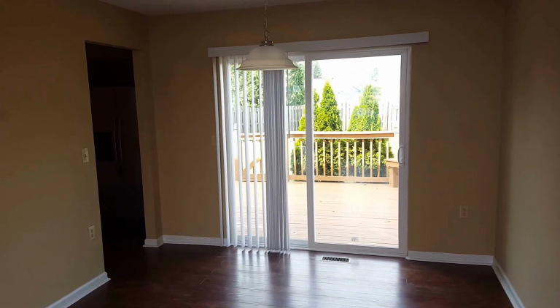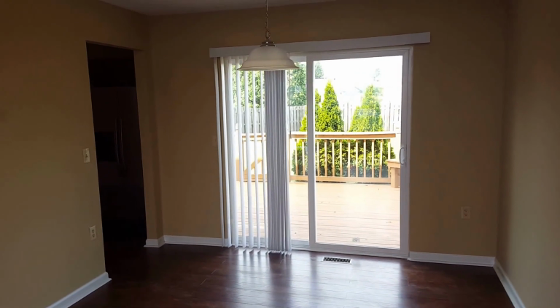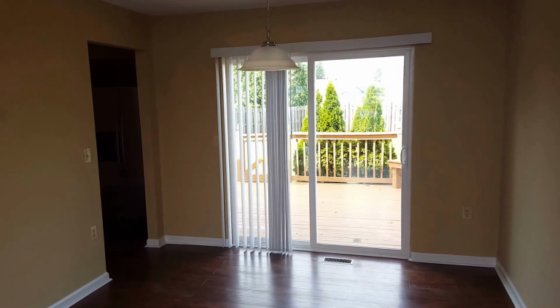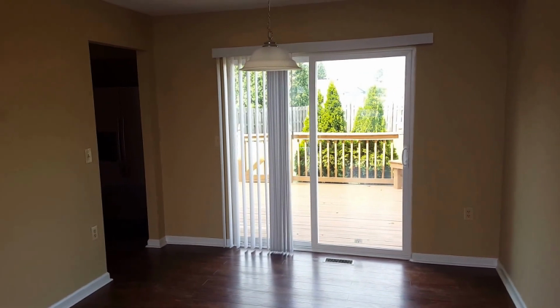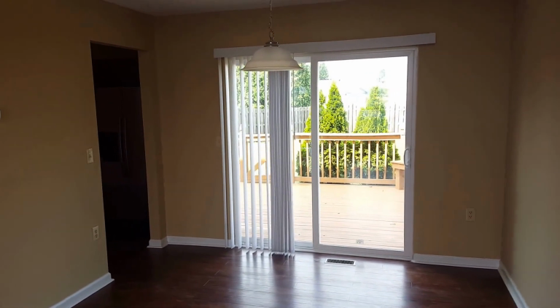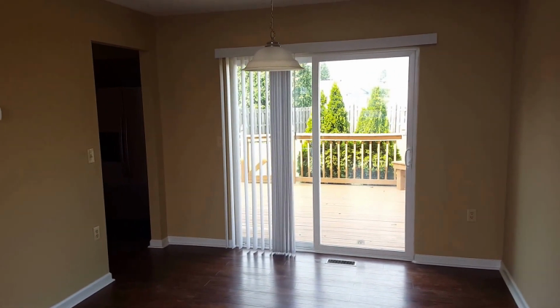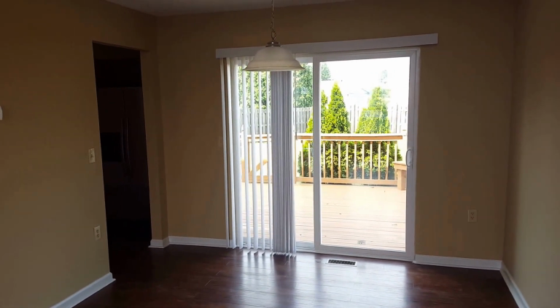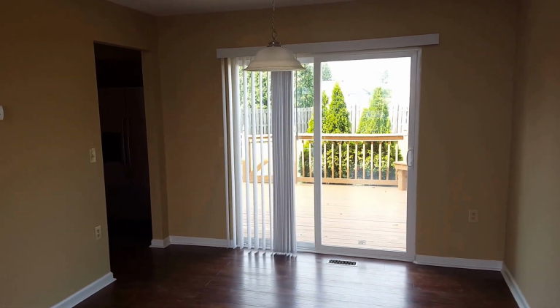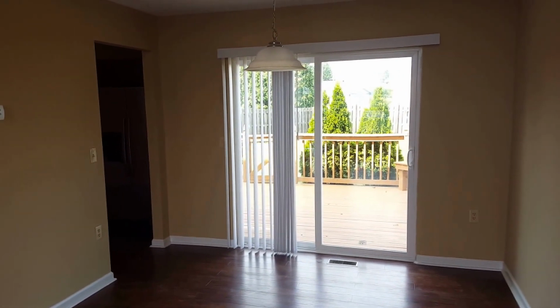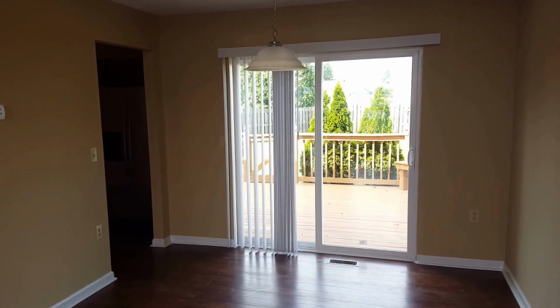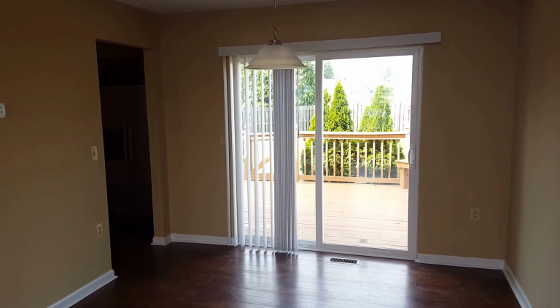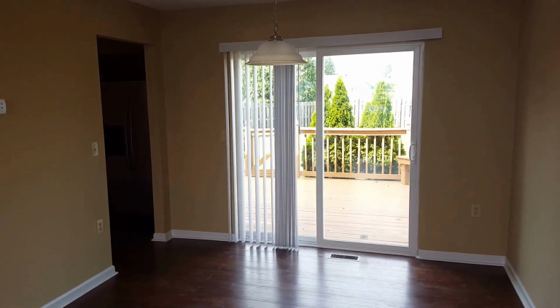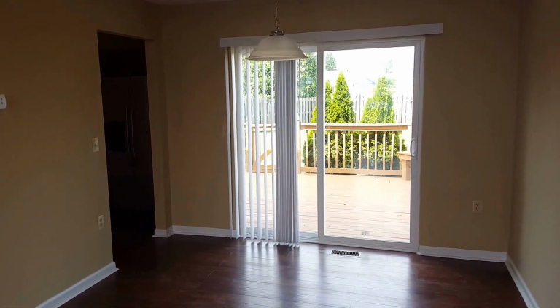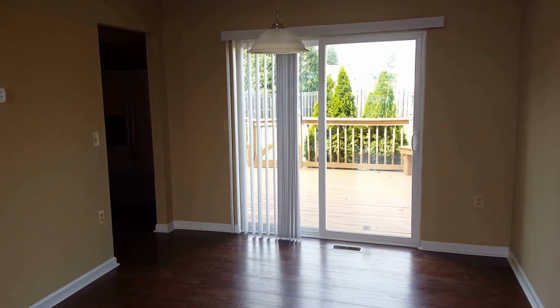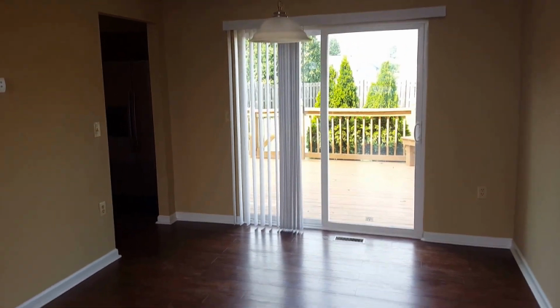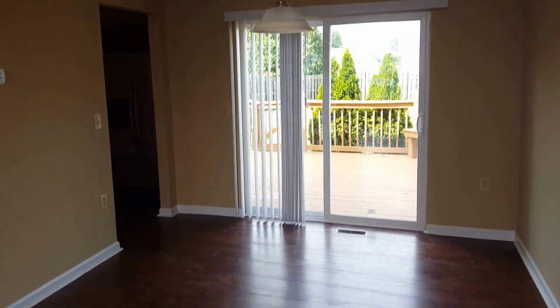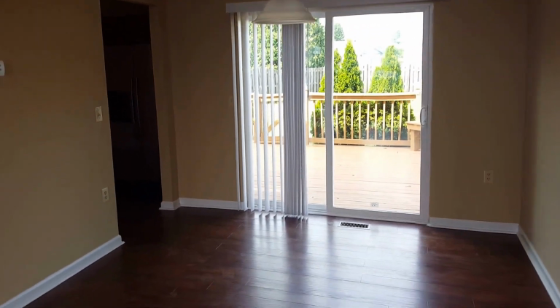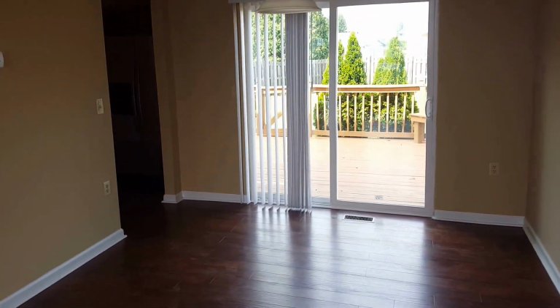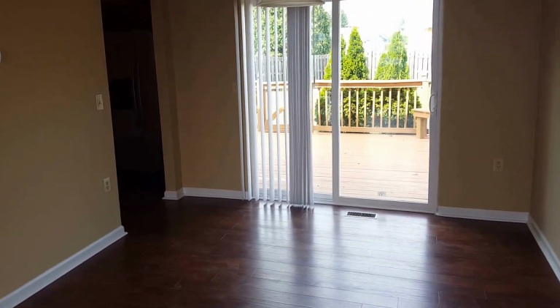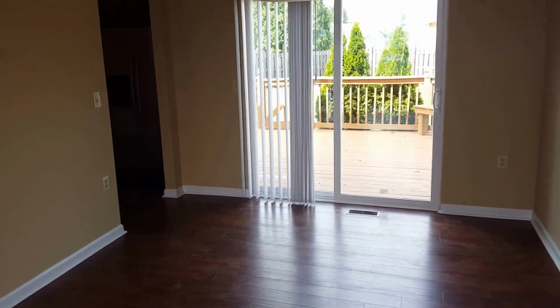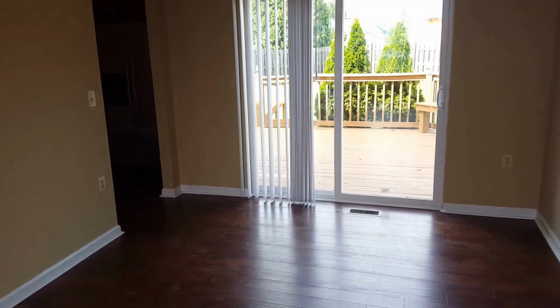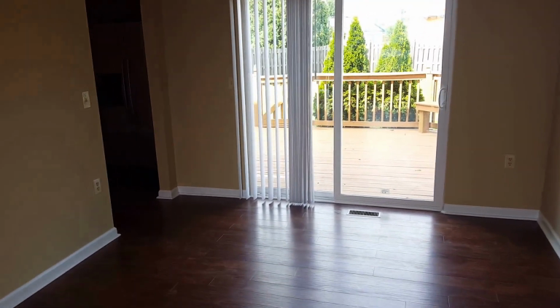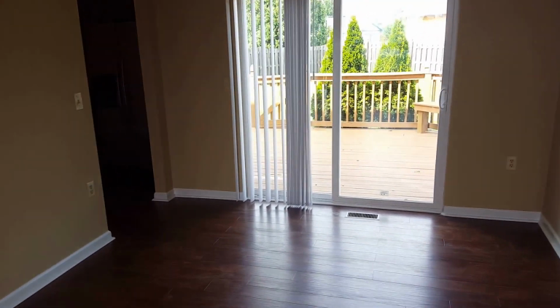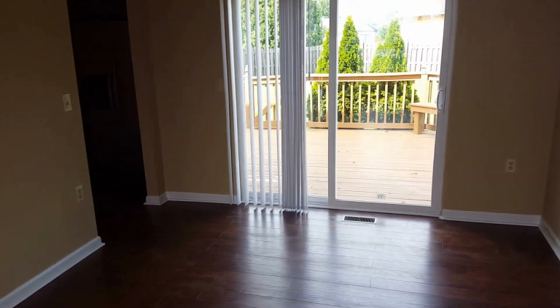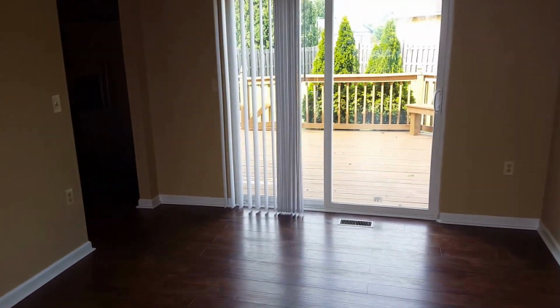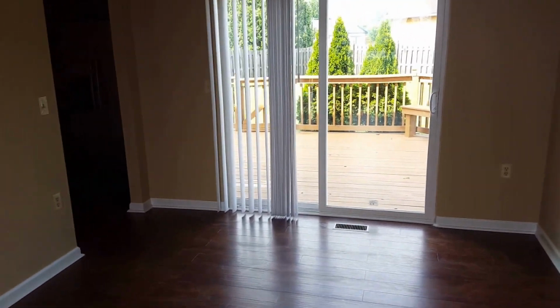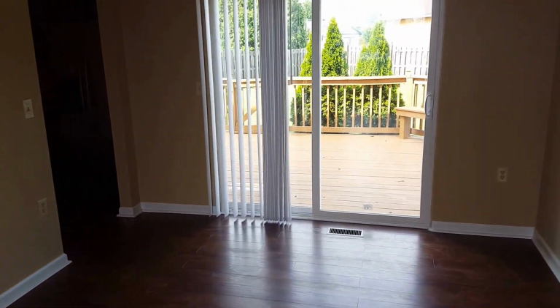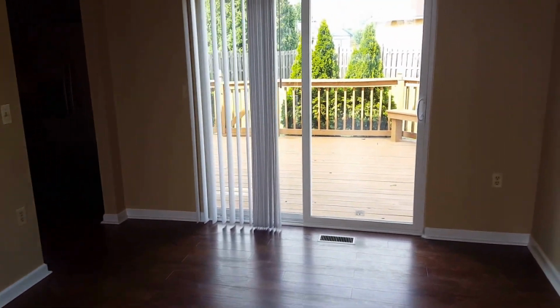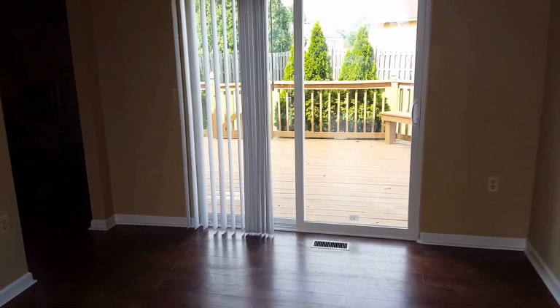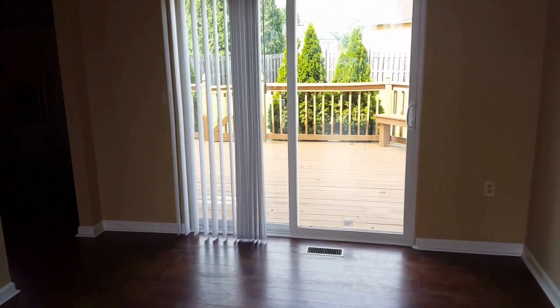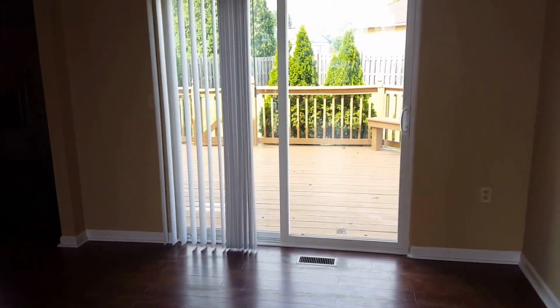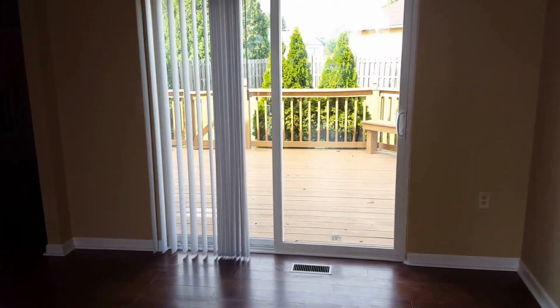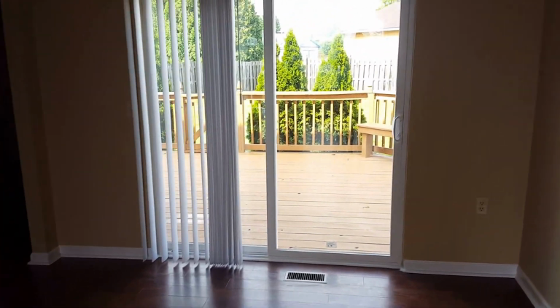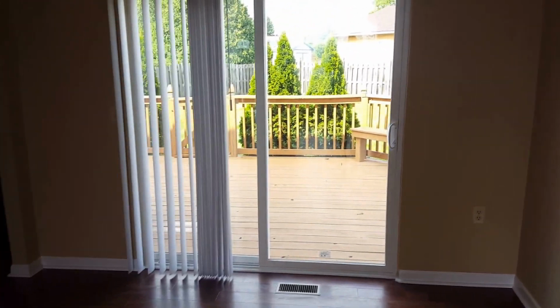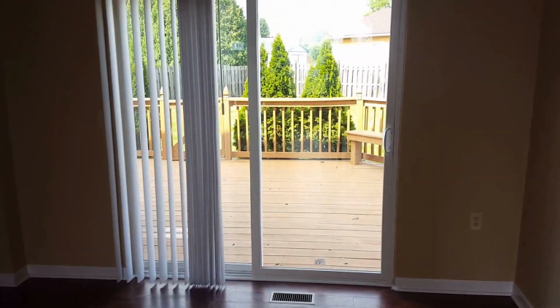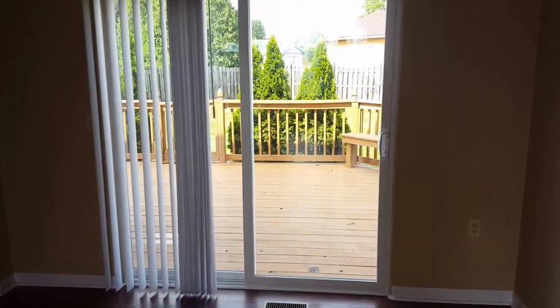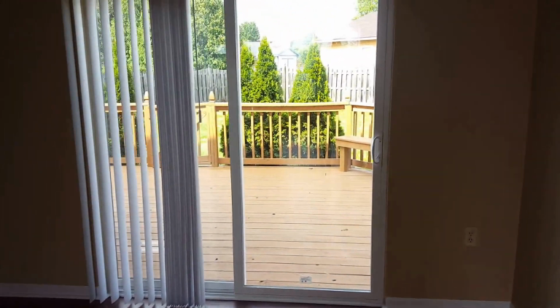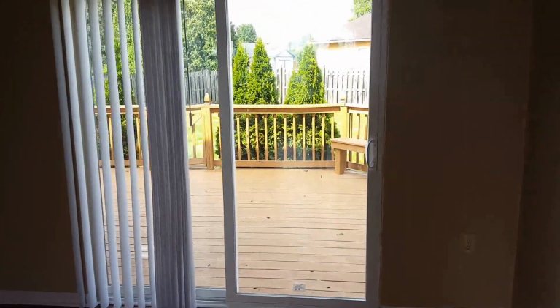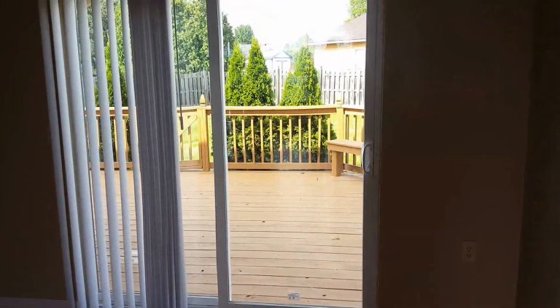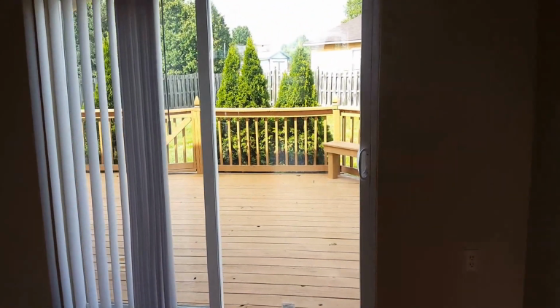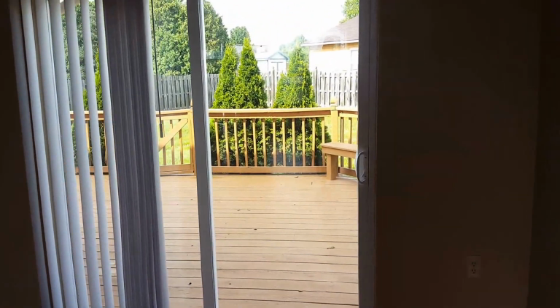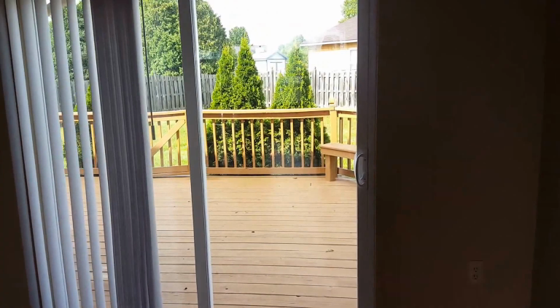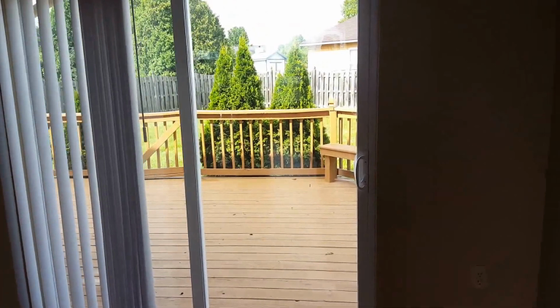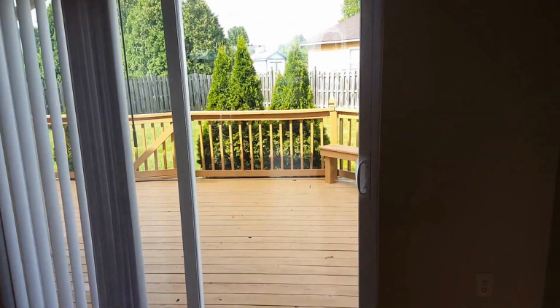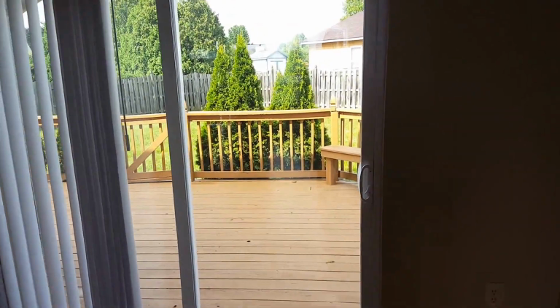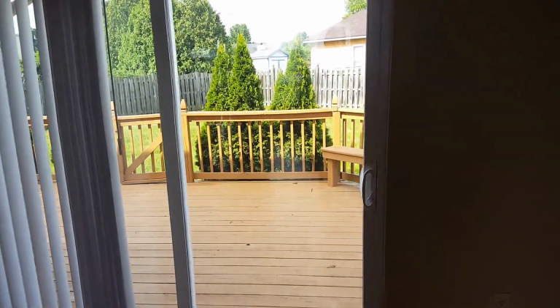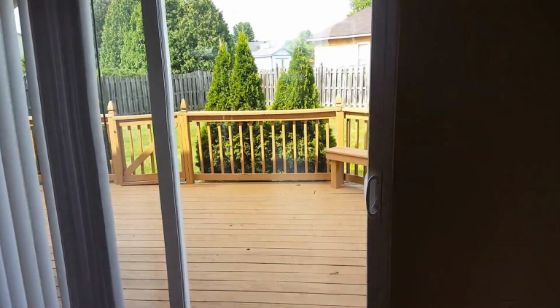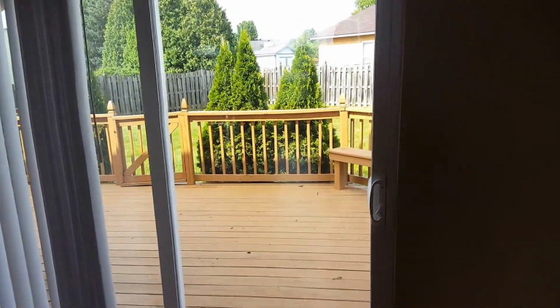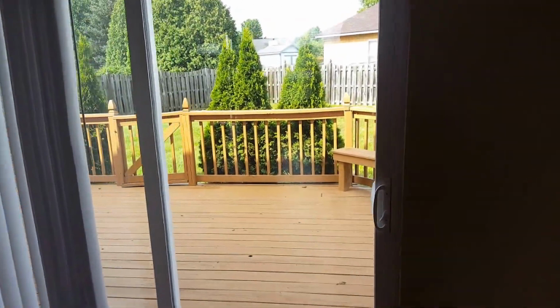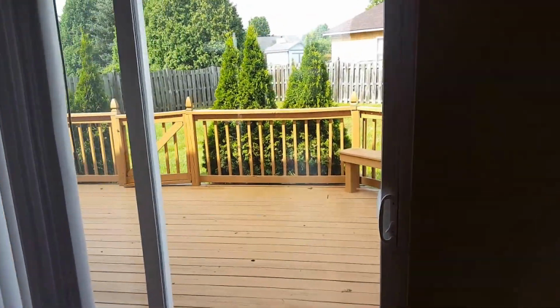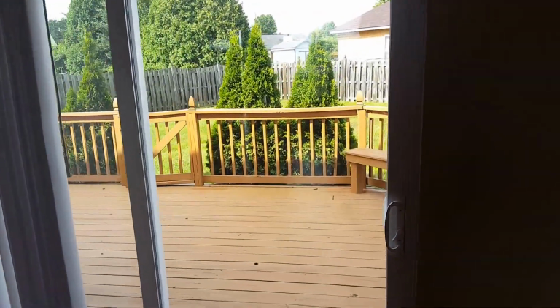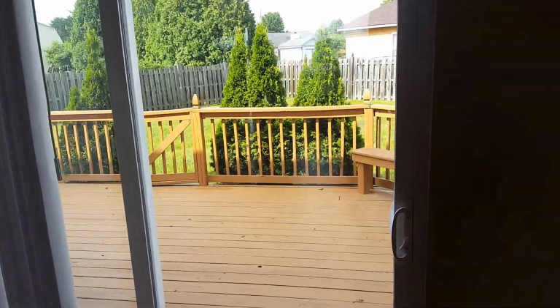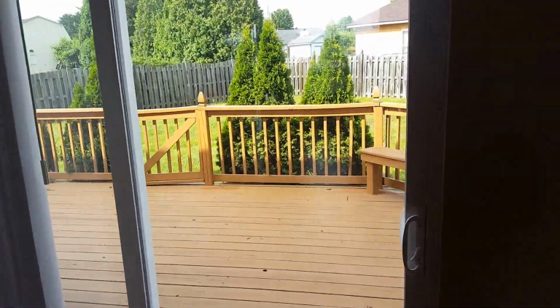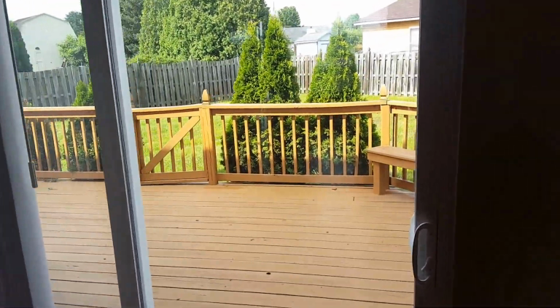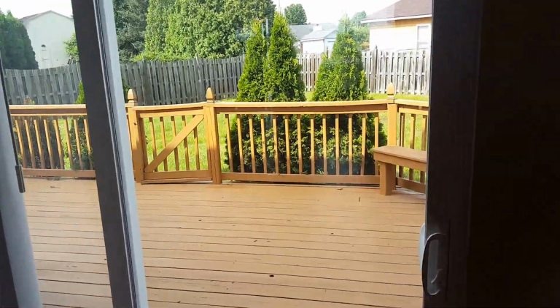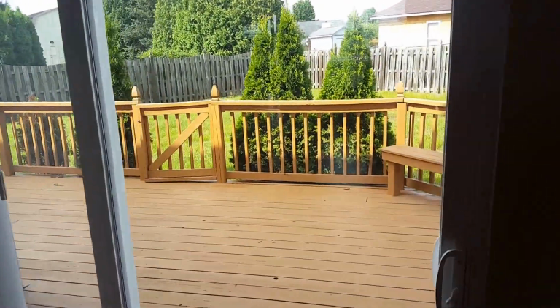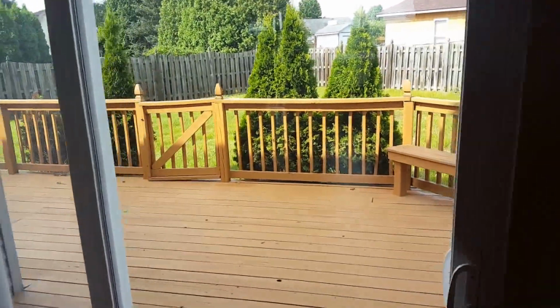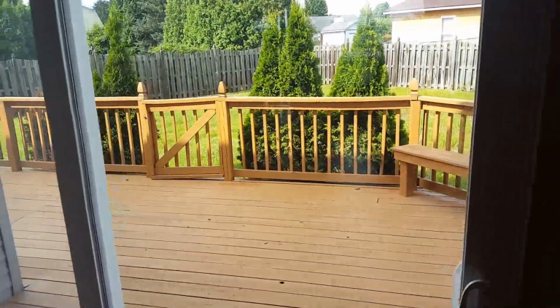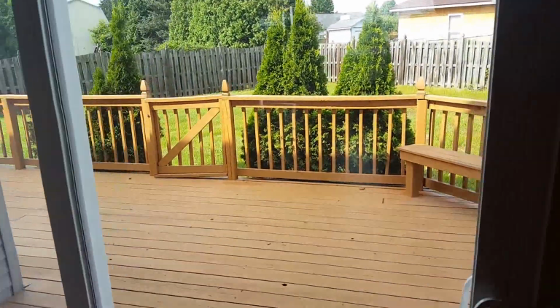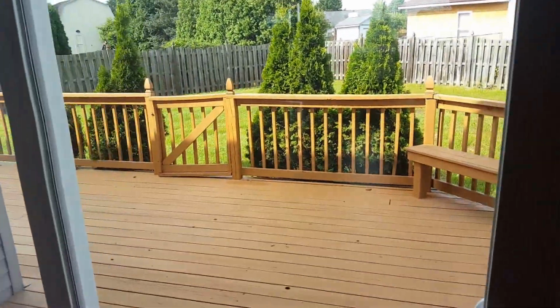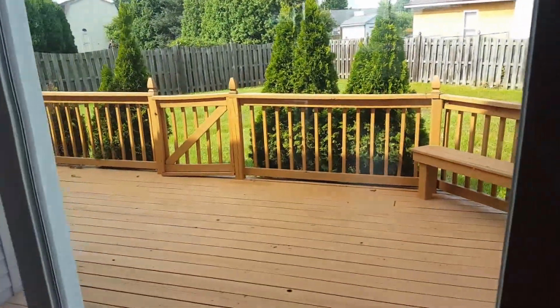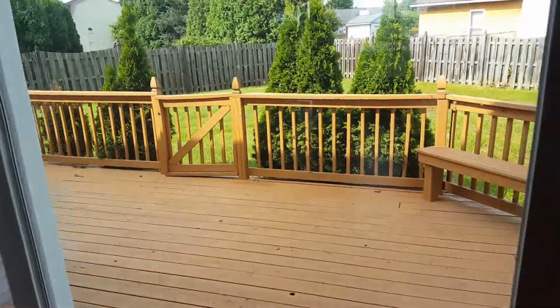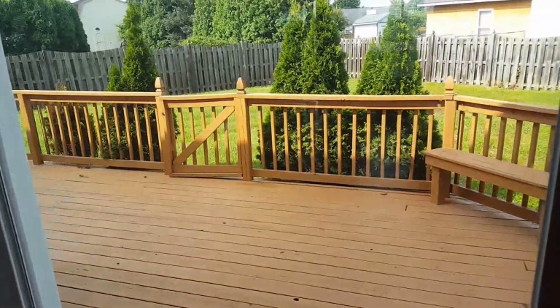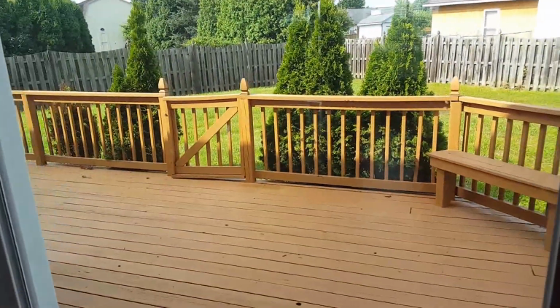There's a nice formal dining room area and a brand new sliding door that looks out to the back of the property.